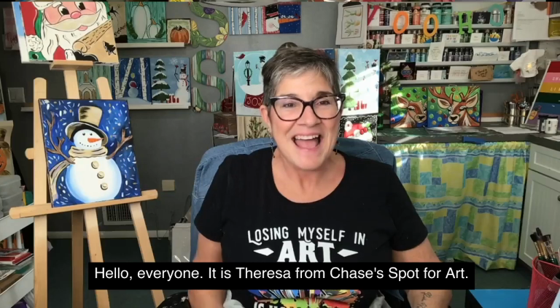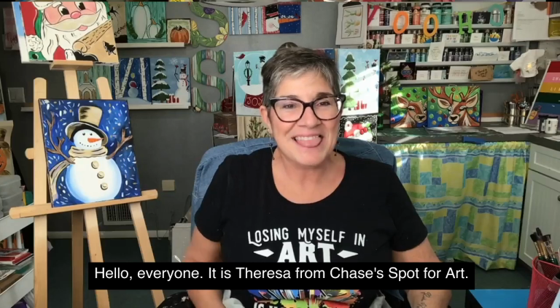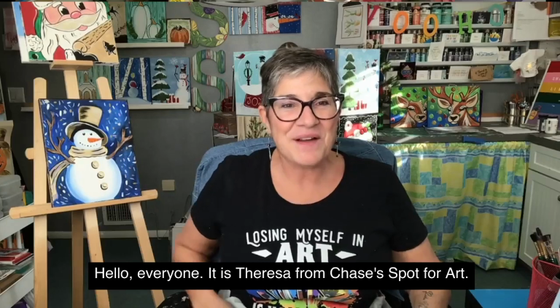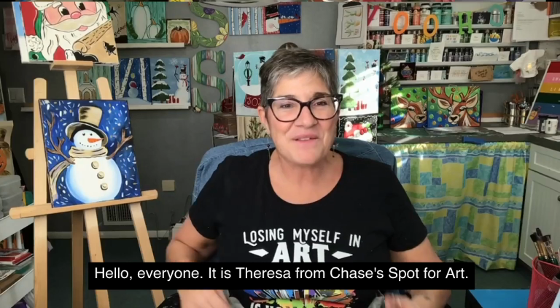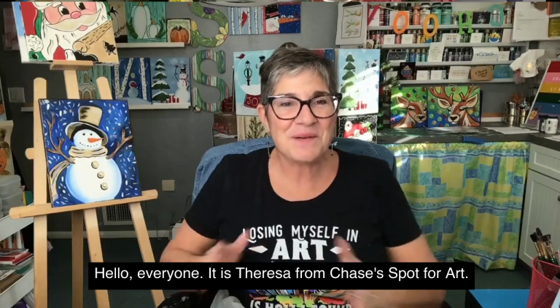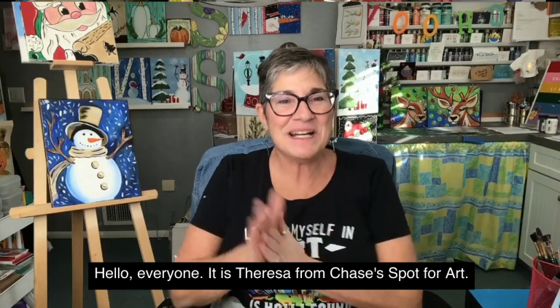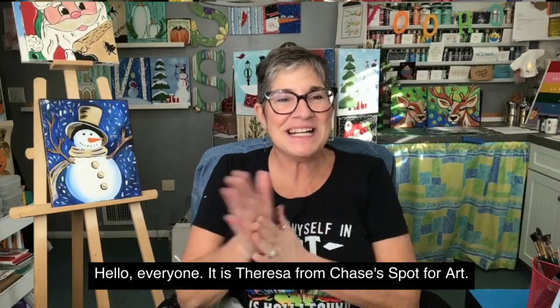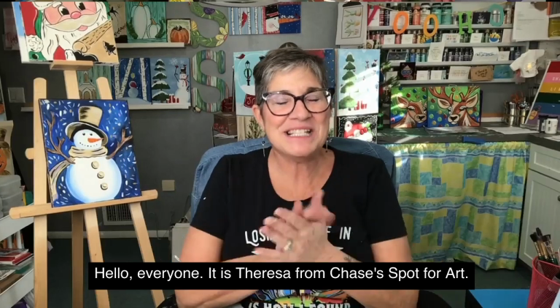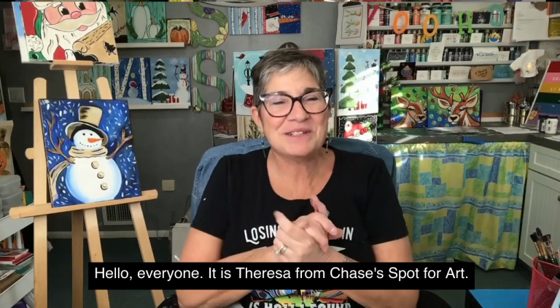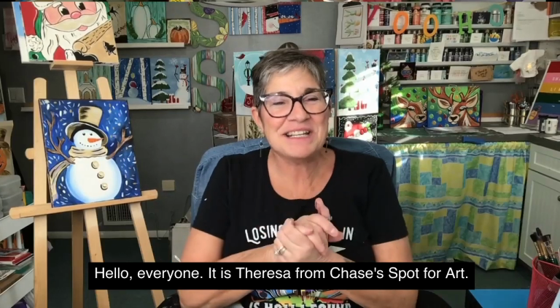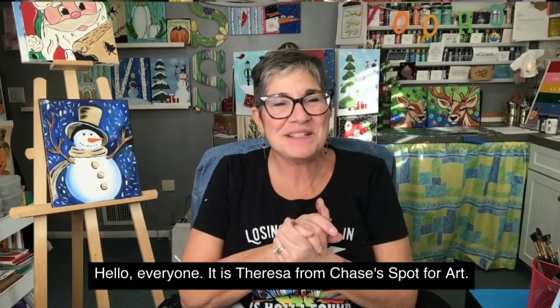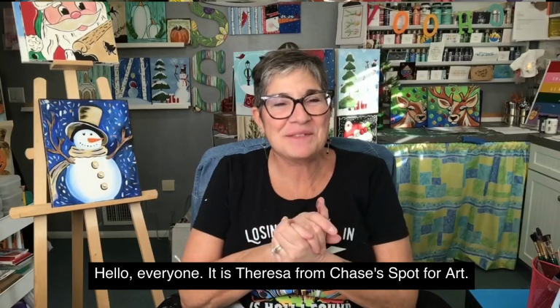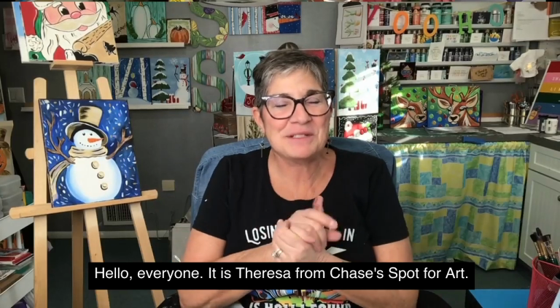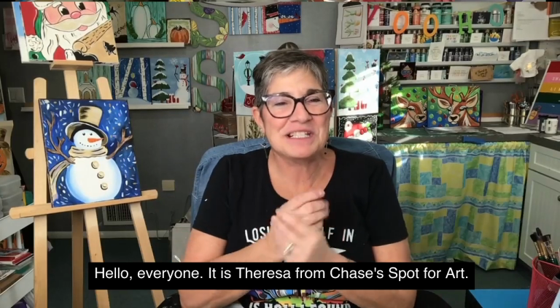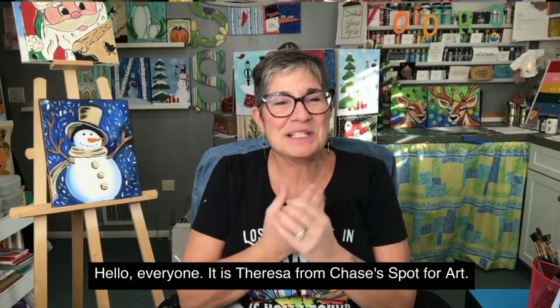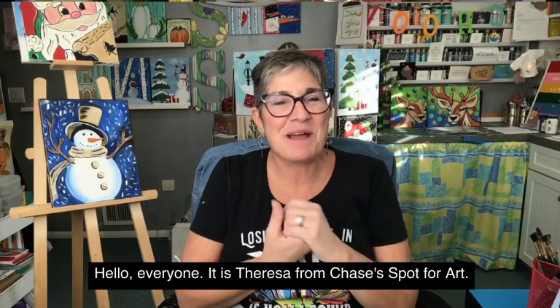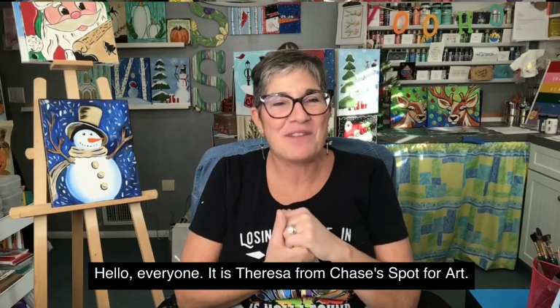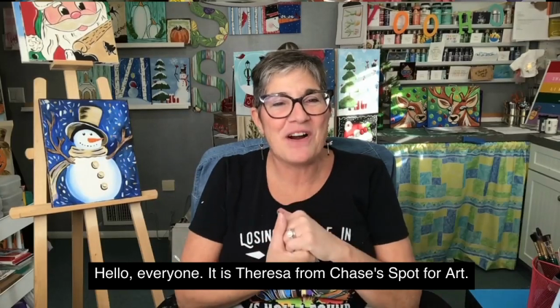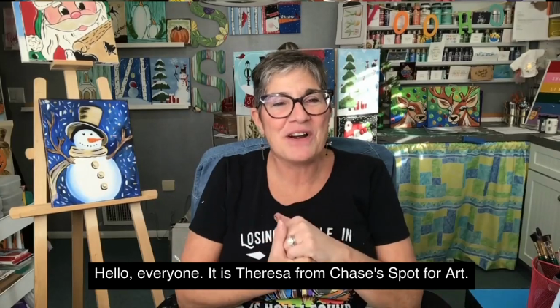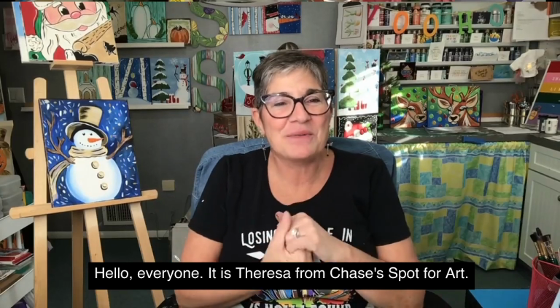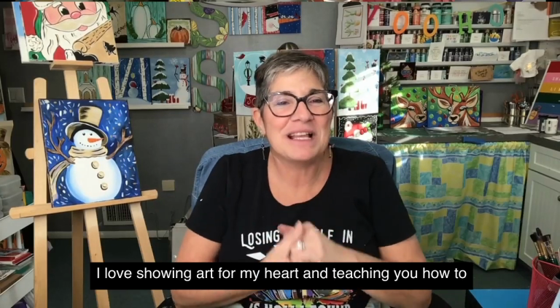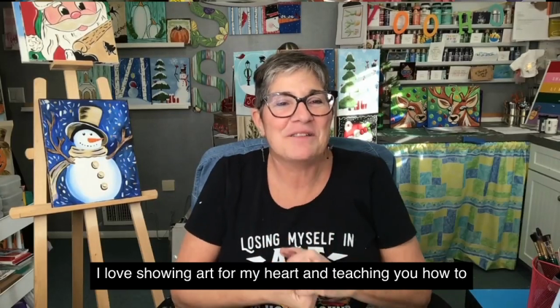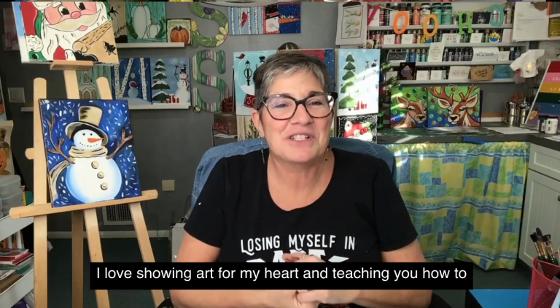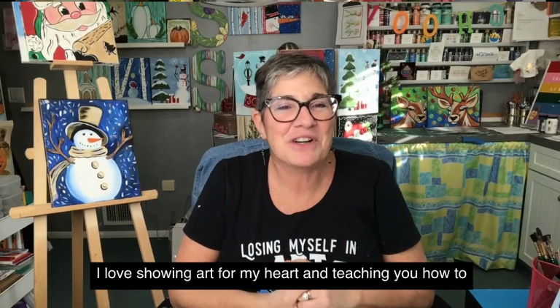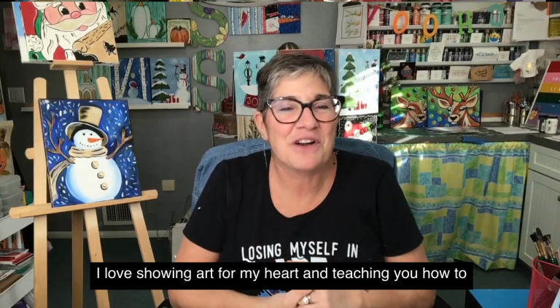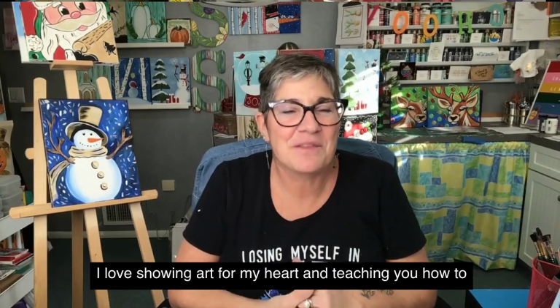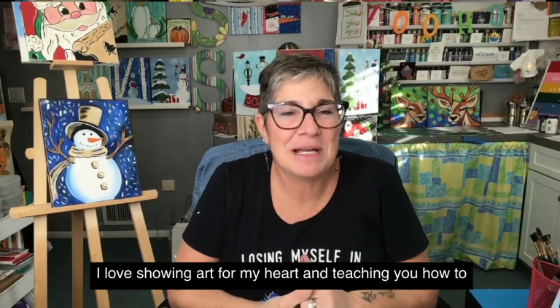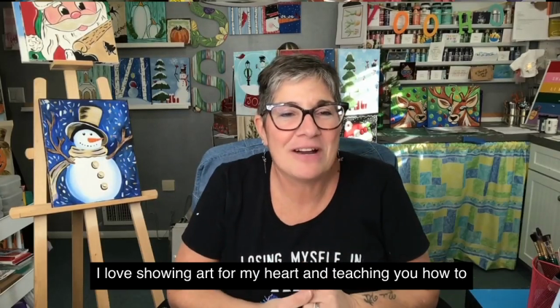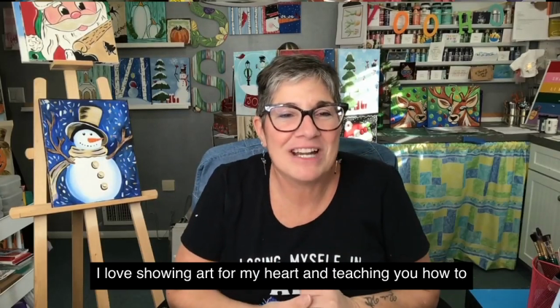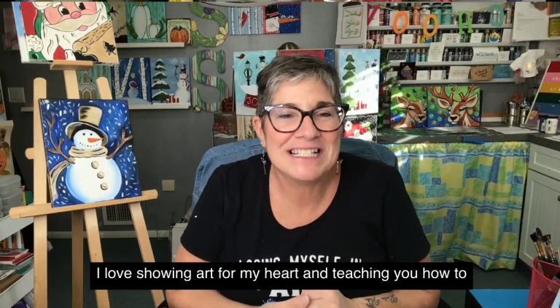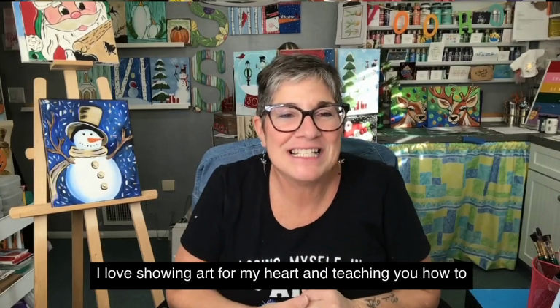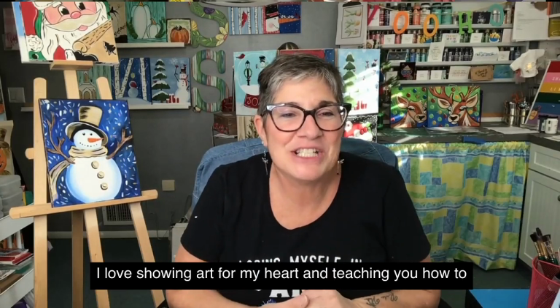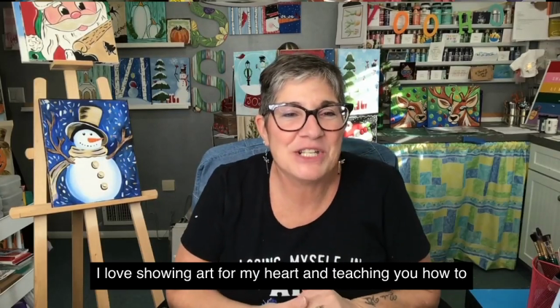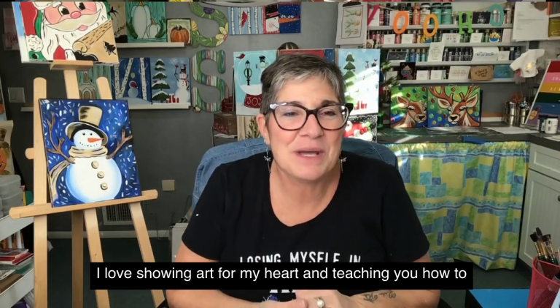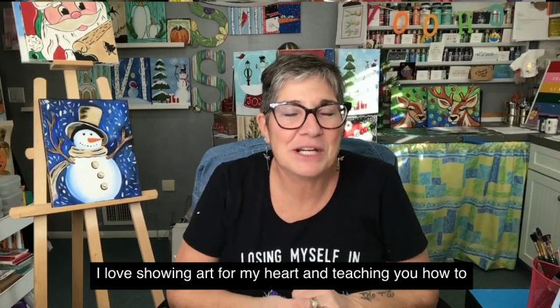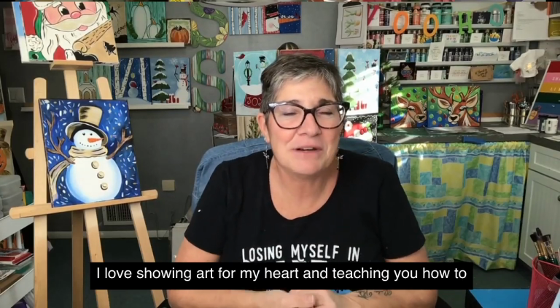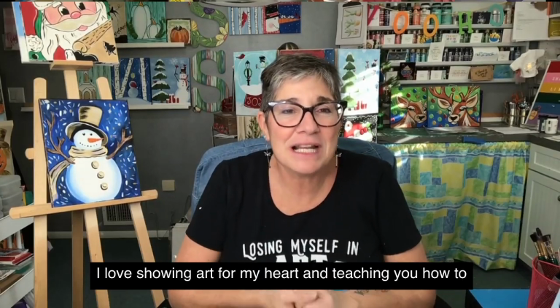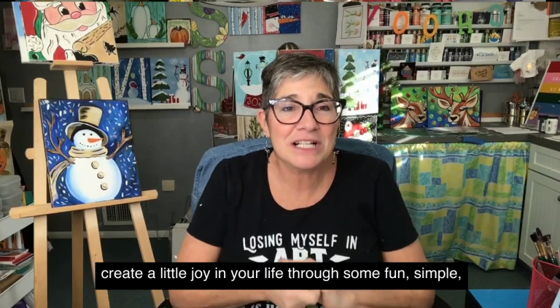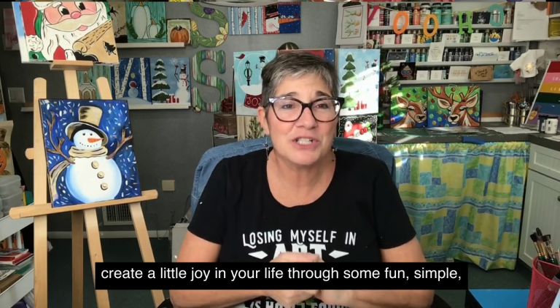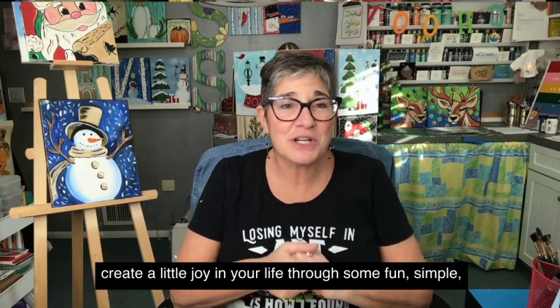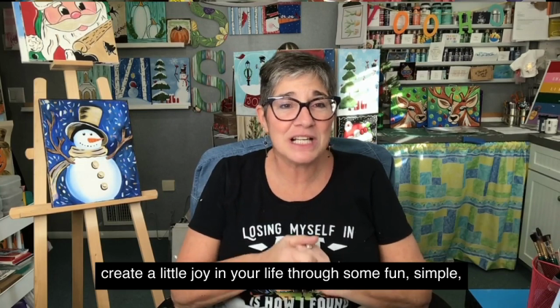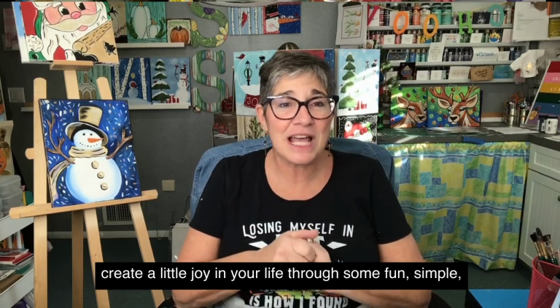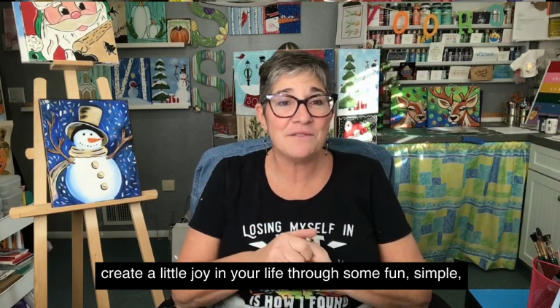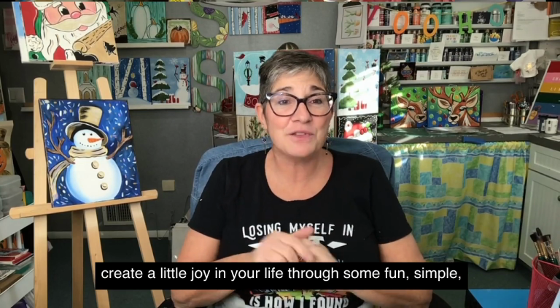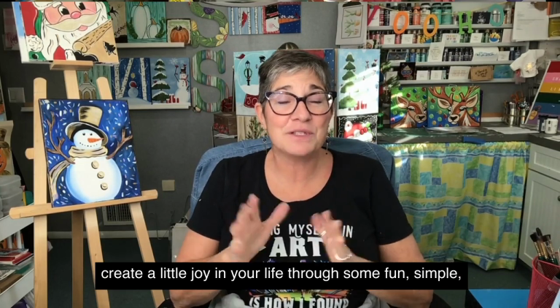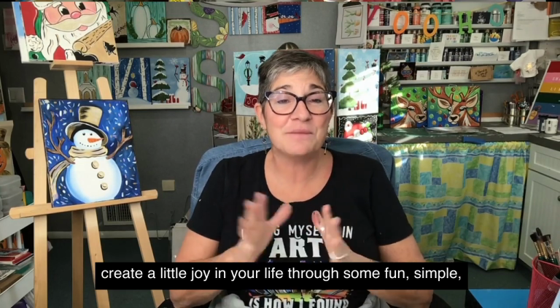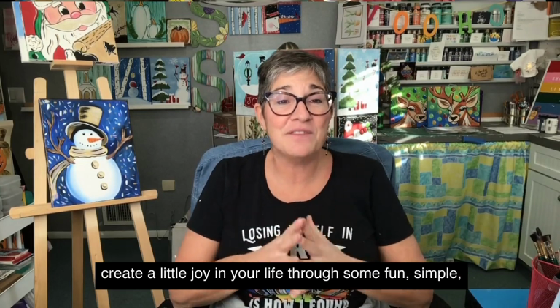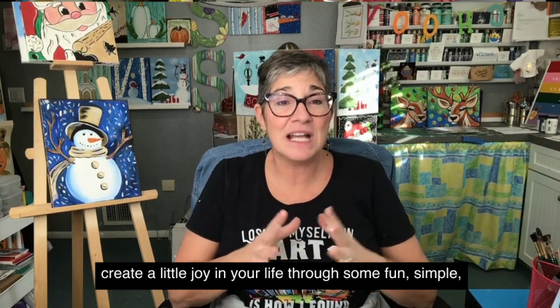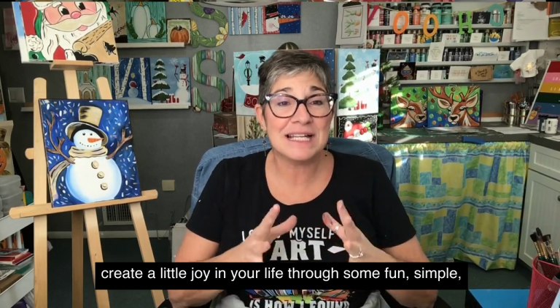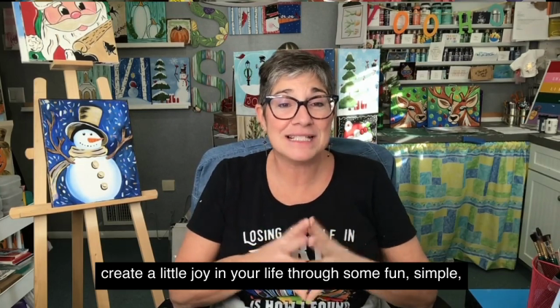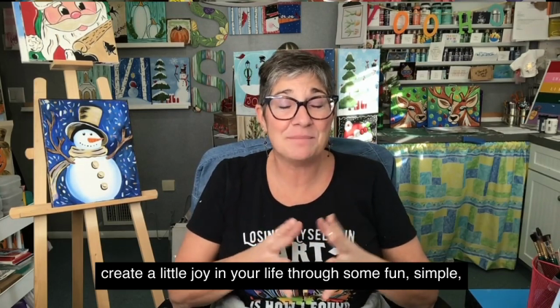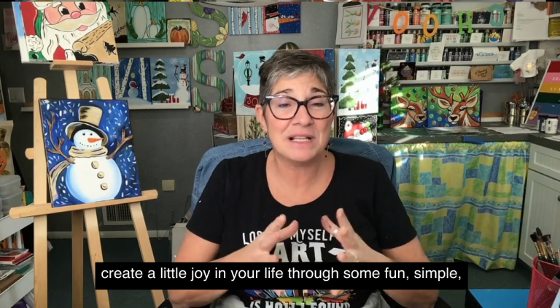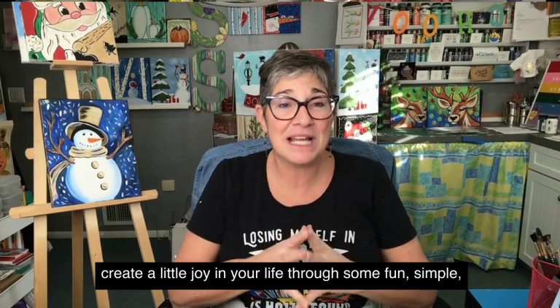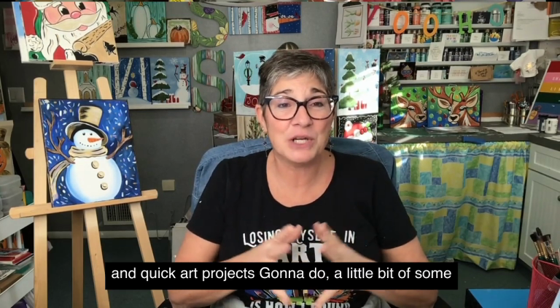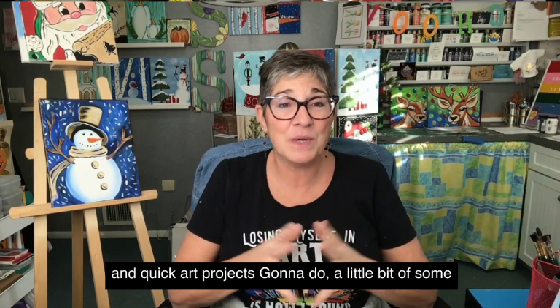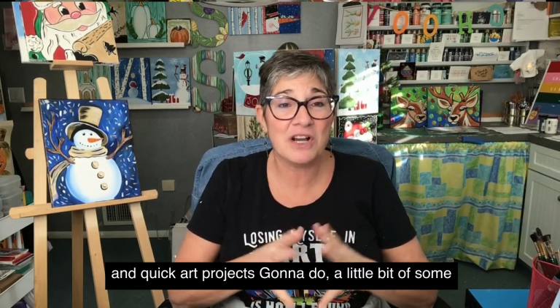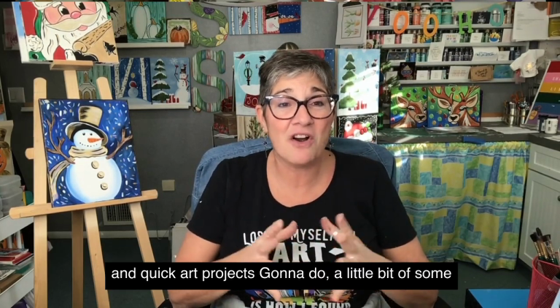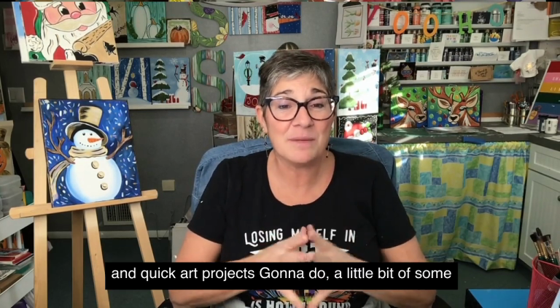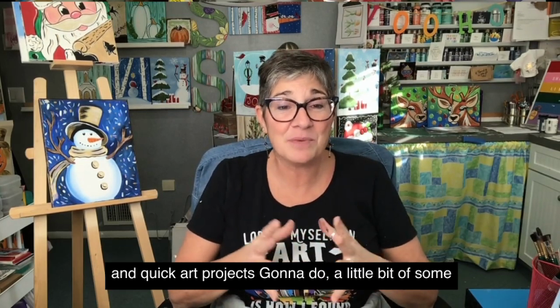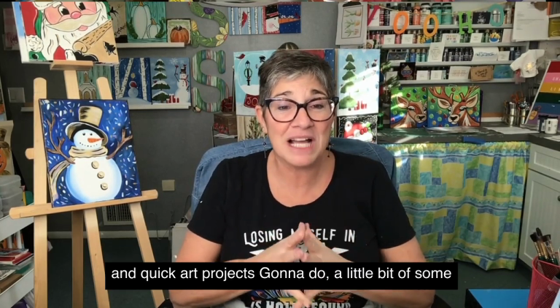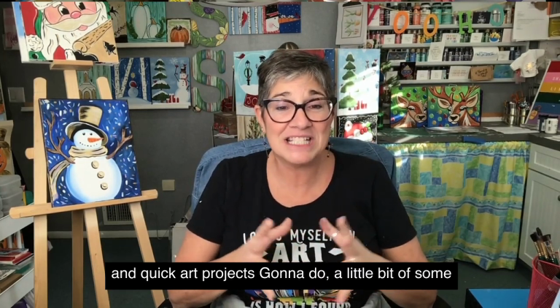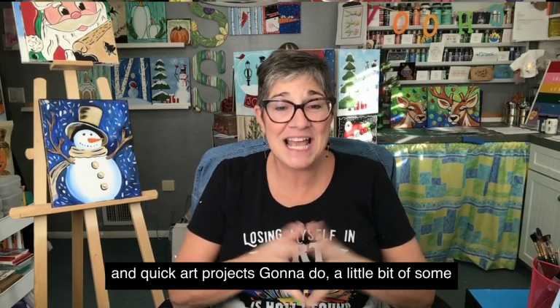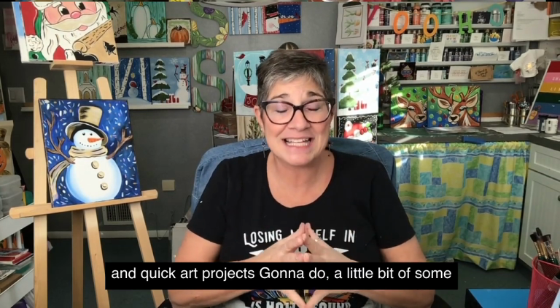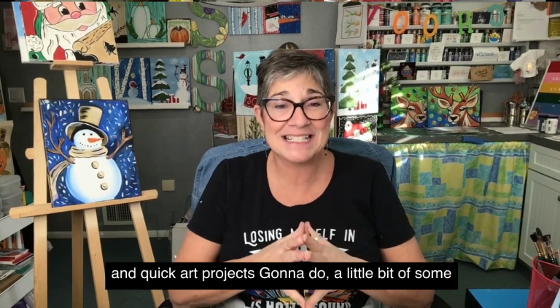Hello everyone, it is Teresa from Teresa's Spot for Art, where I love sharing art from my heart and teaching you how to create a little joy in your life through some fun, simple, and quick art projects.